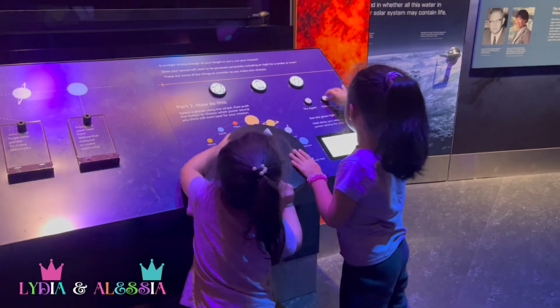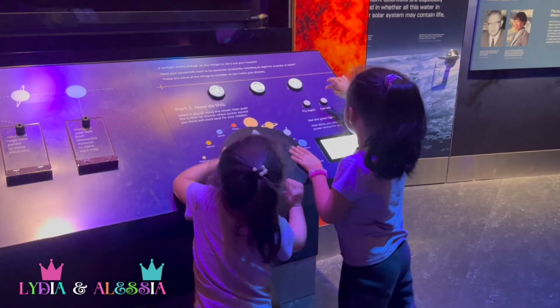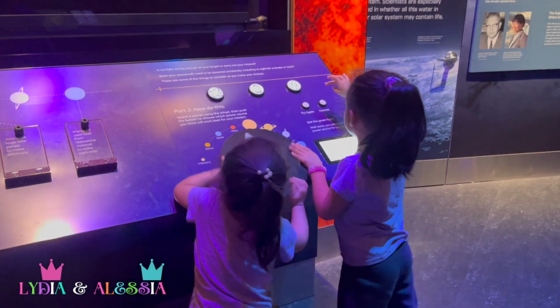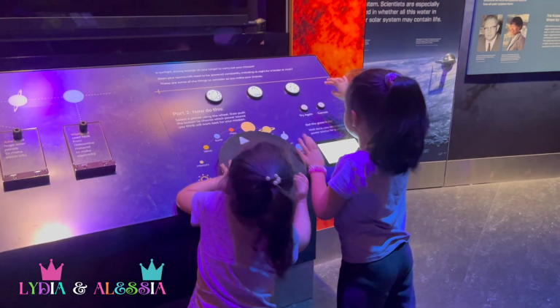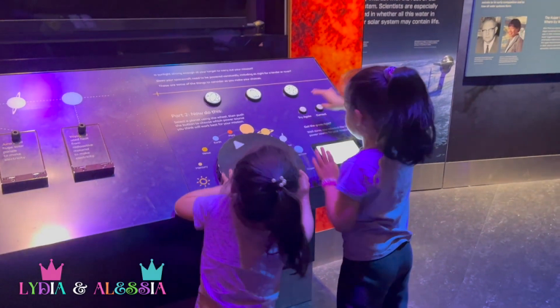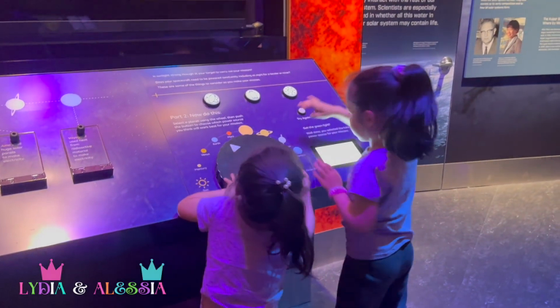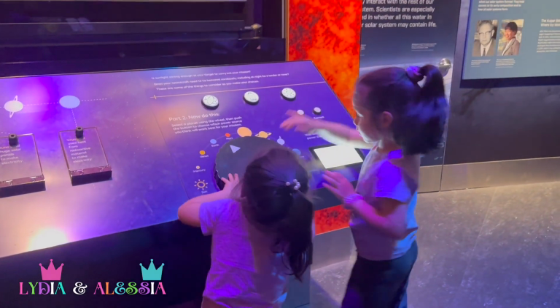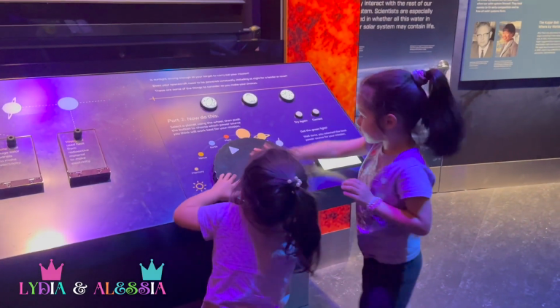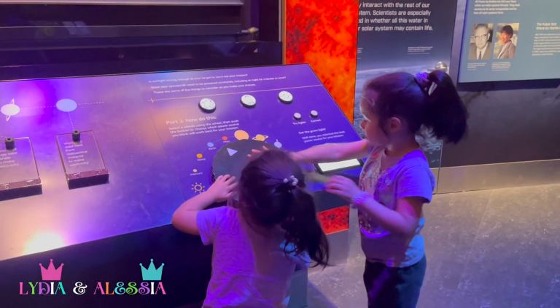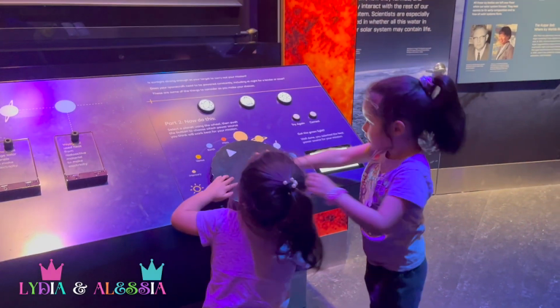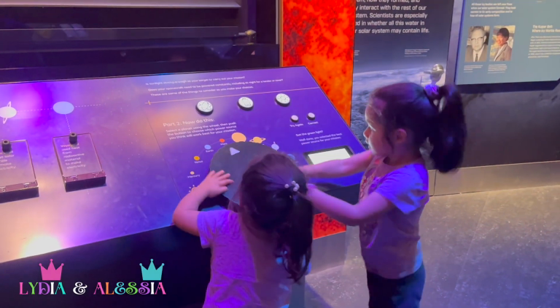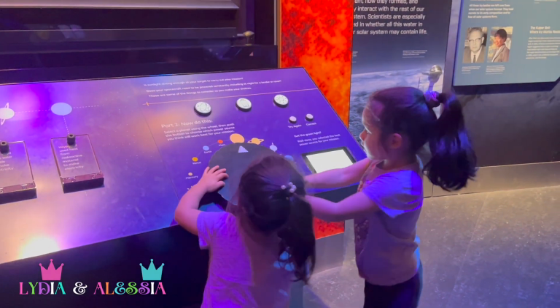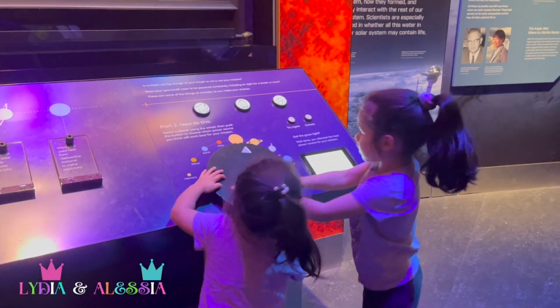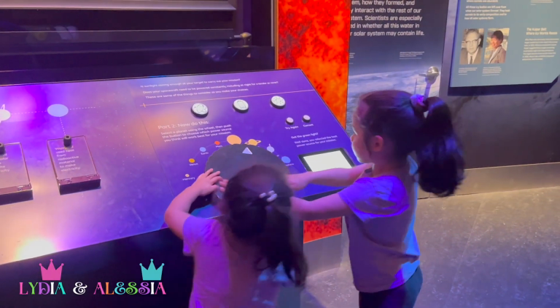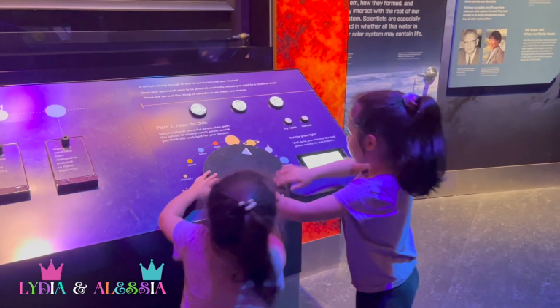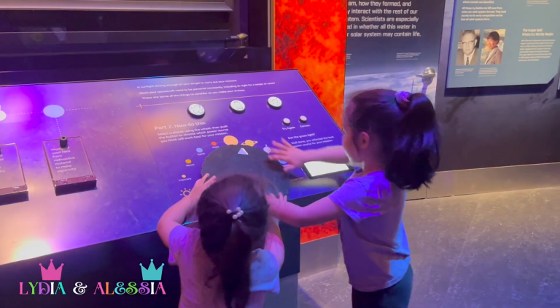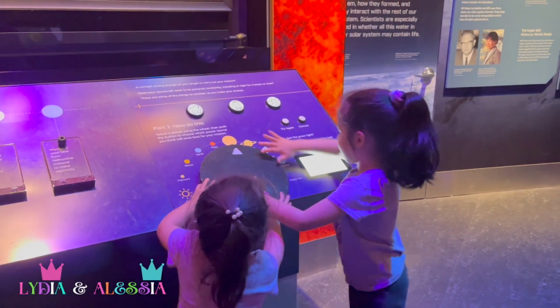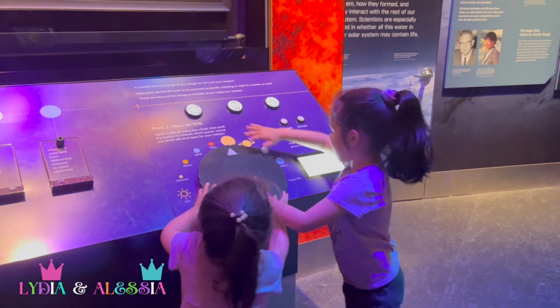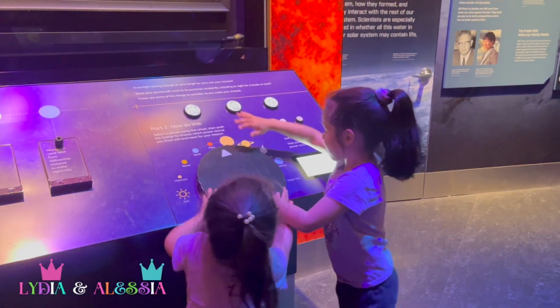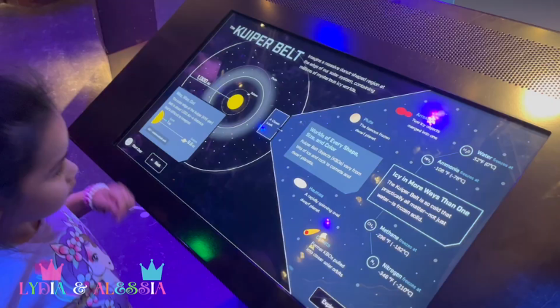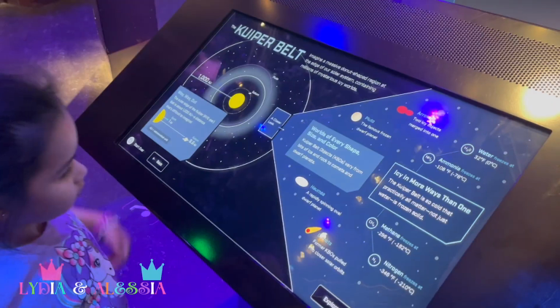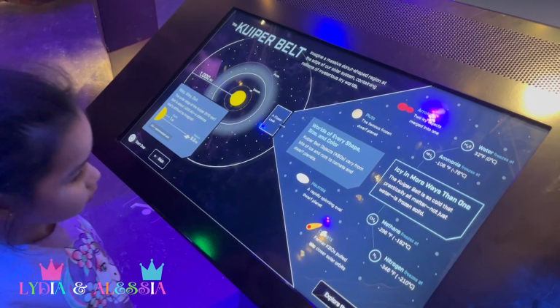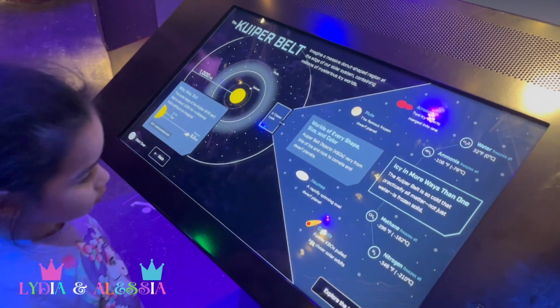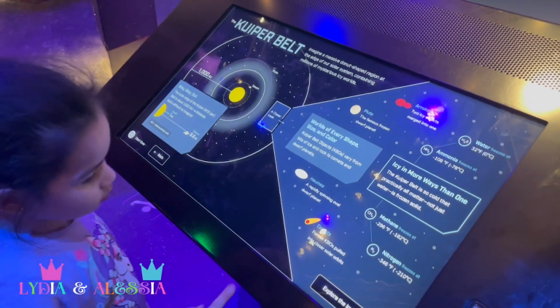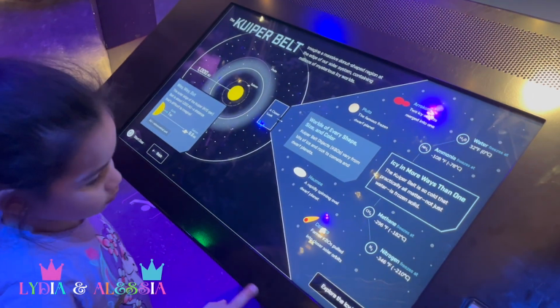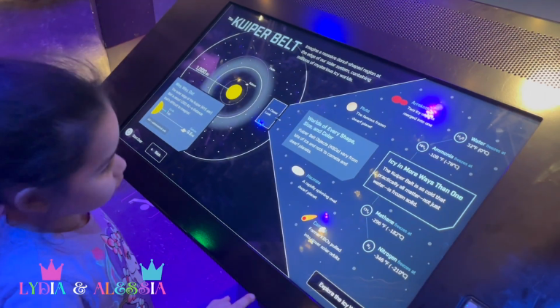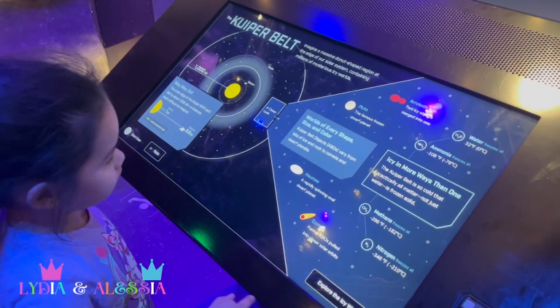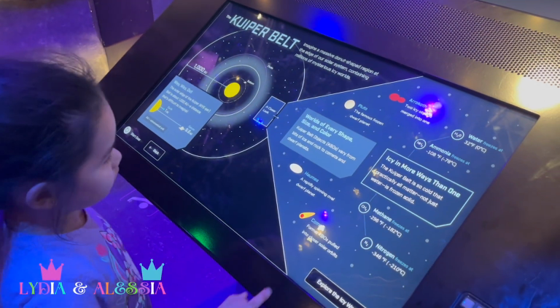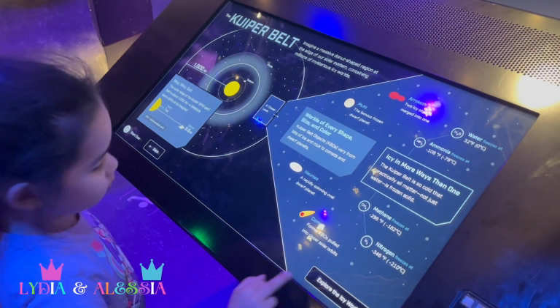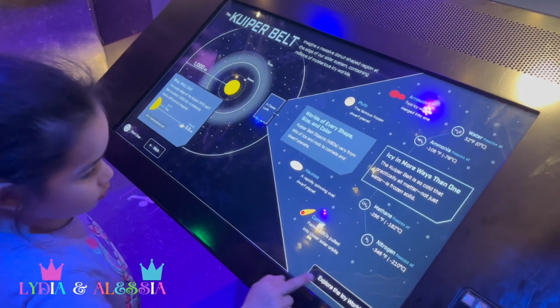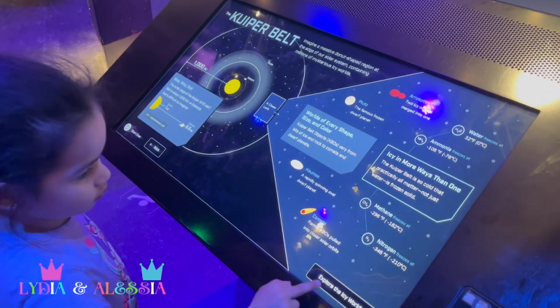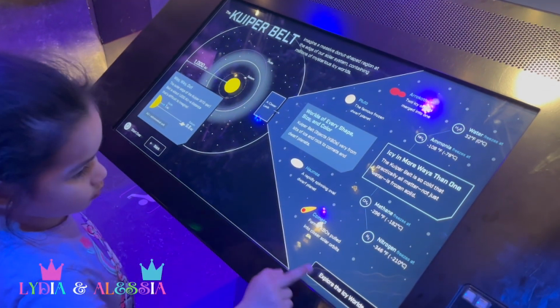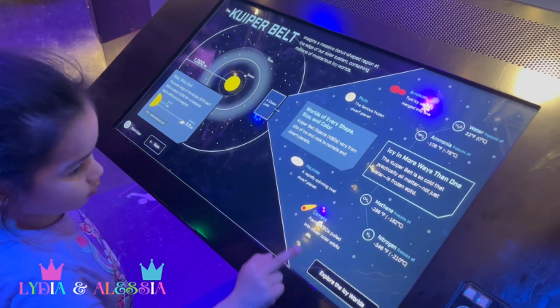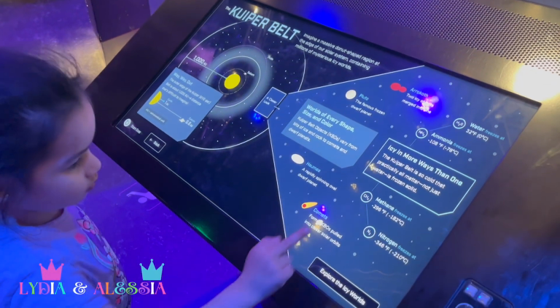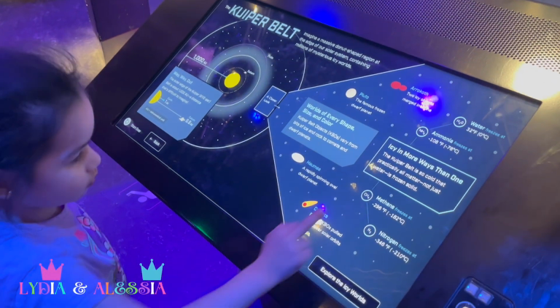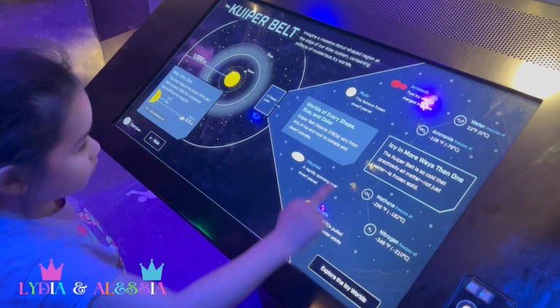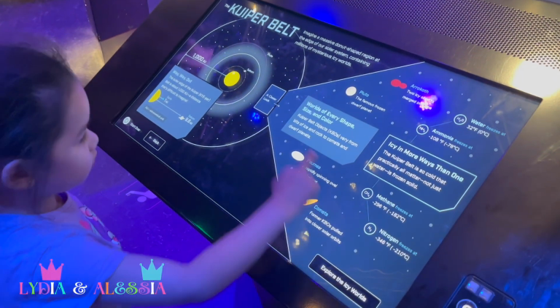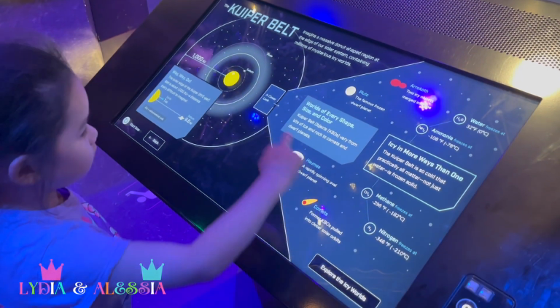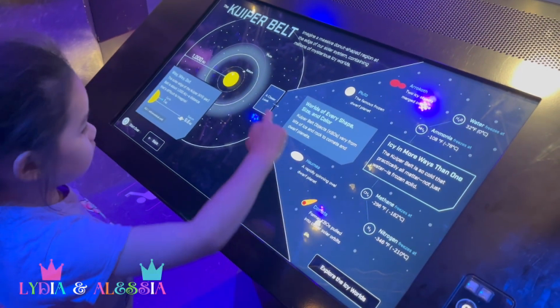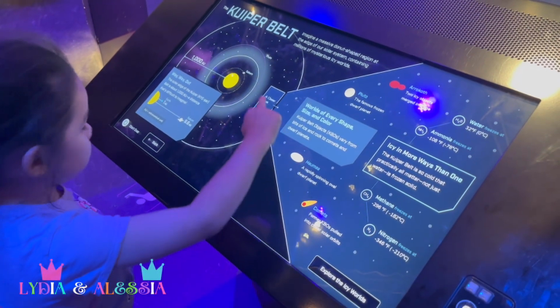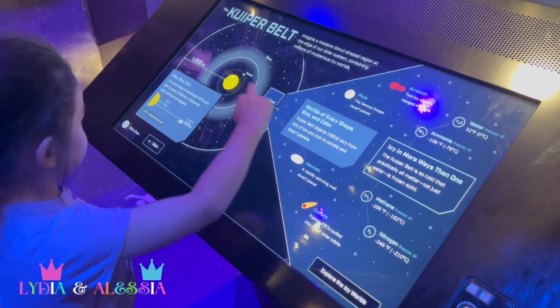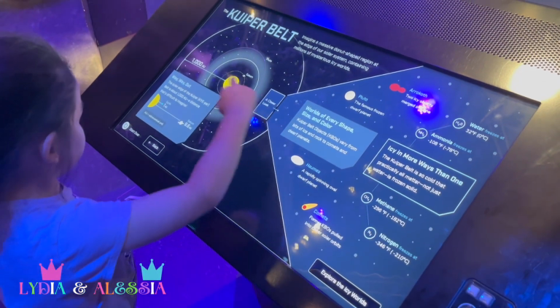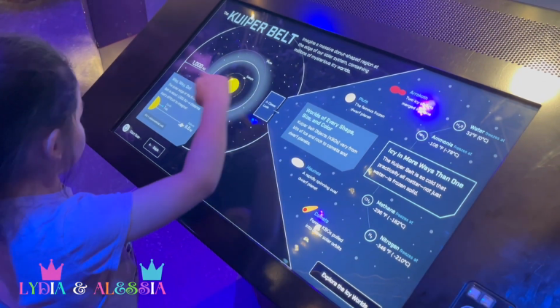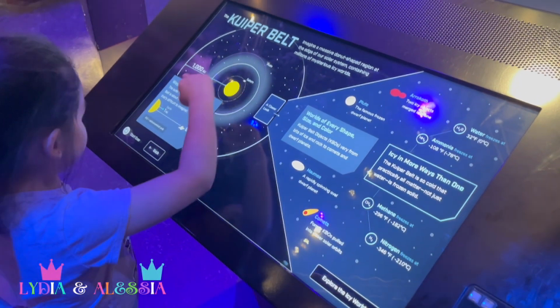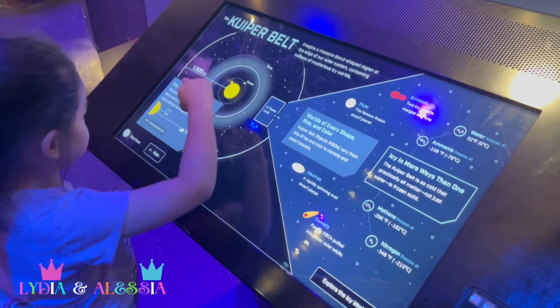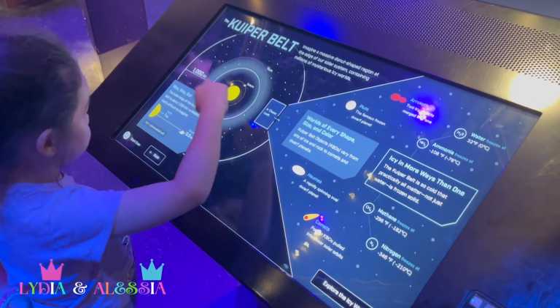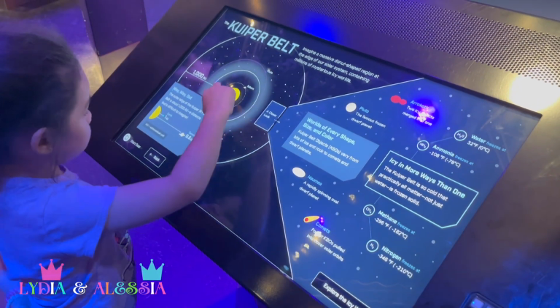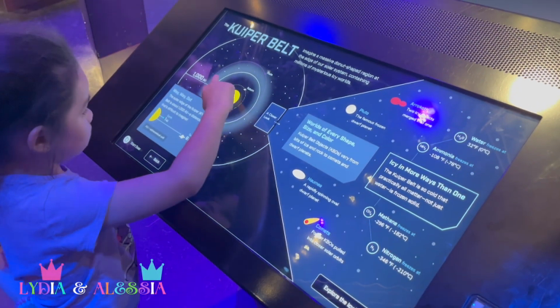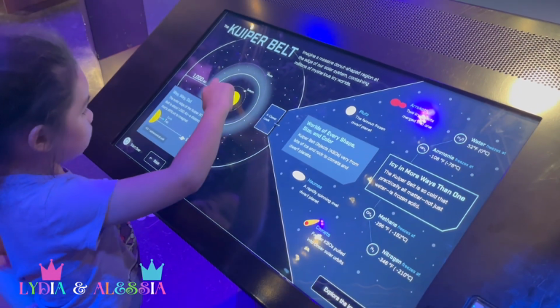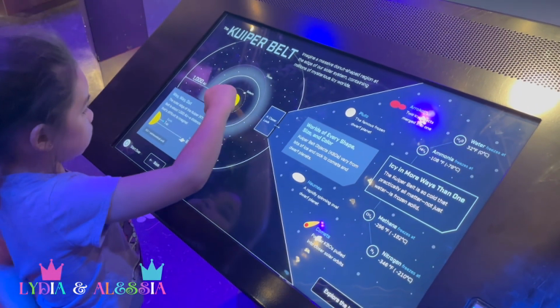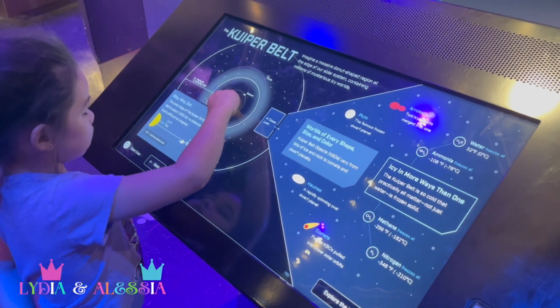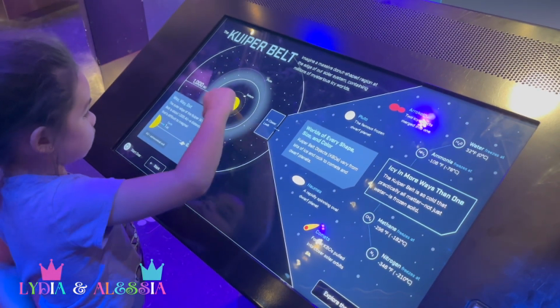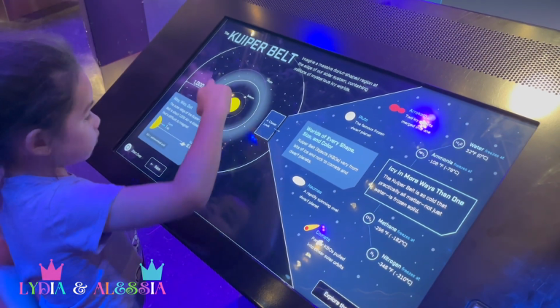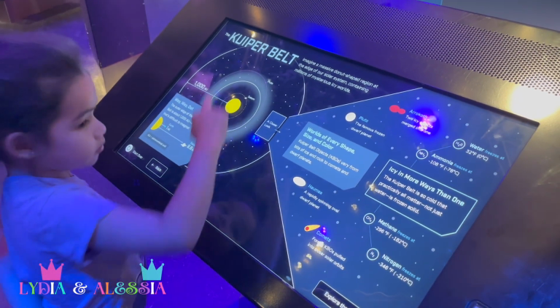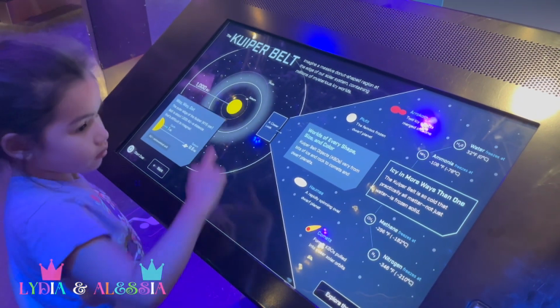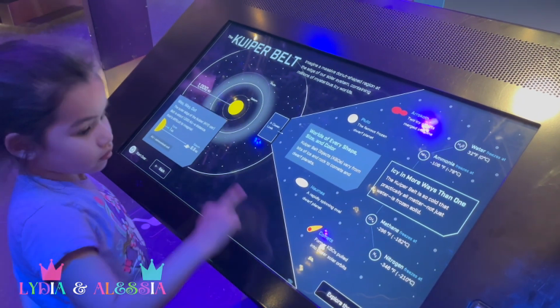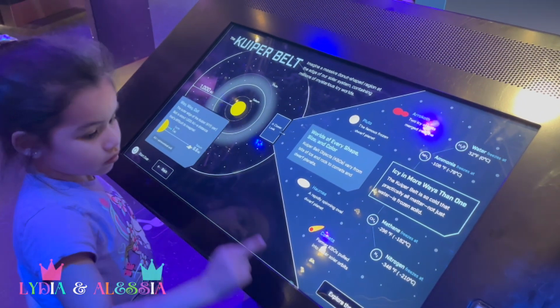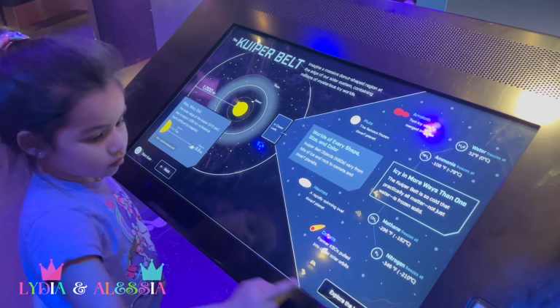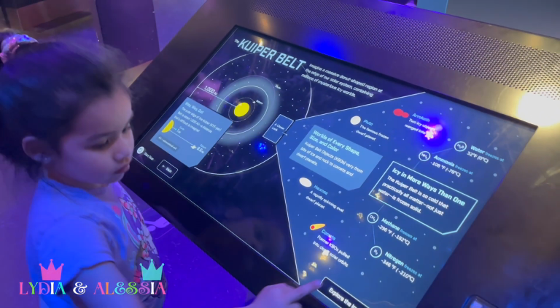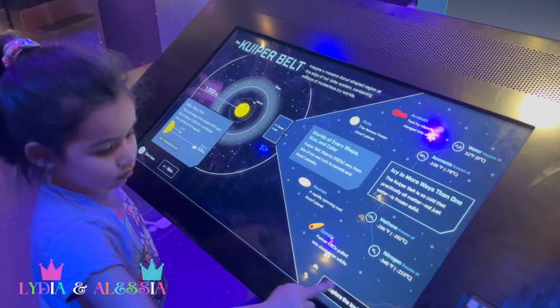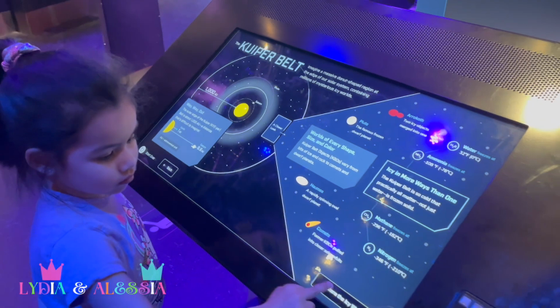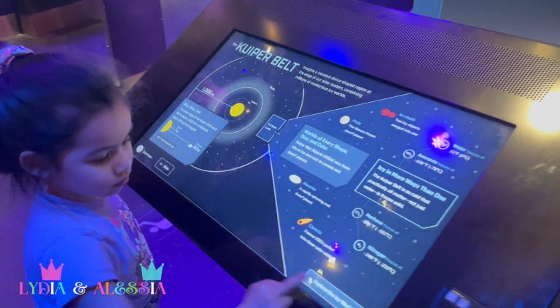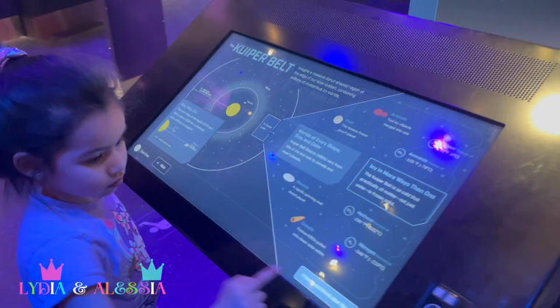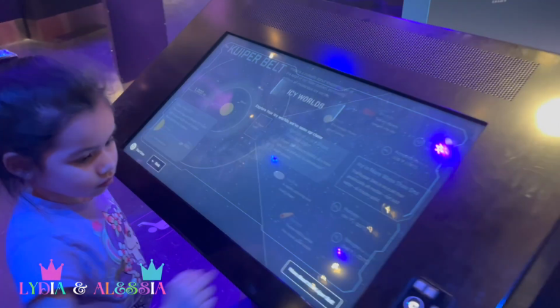And along with hundreds of moons, and millions of asteroids, comets, and meteorites.